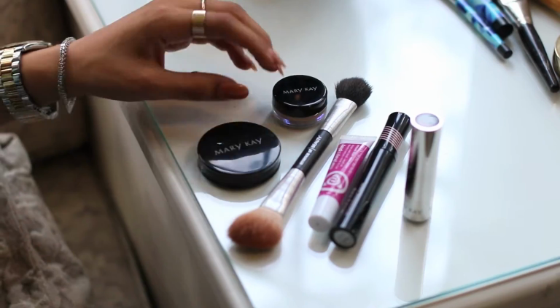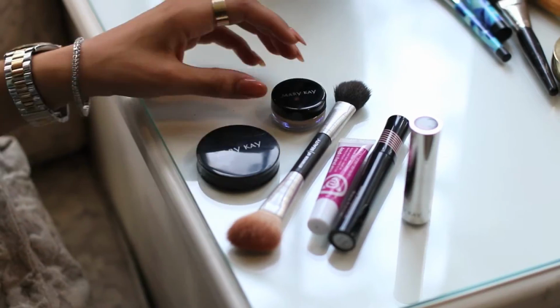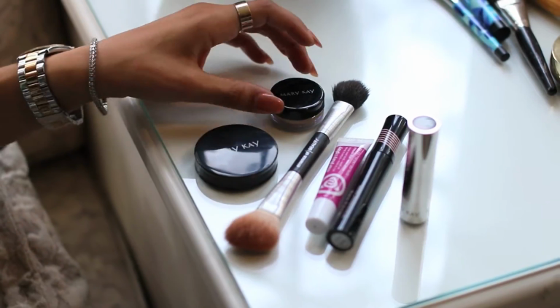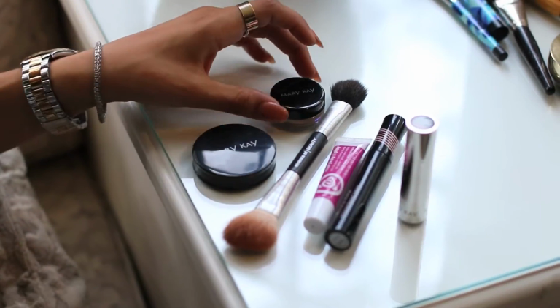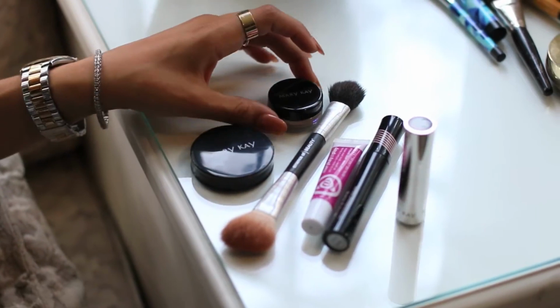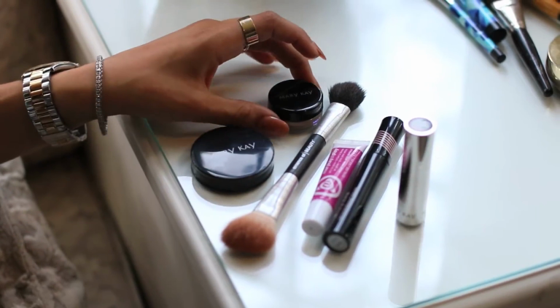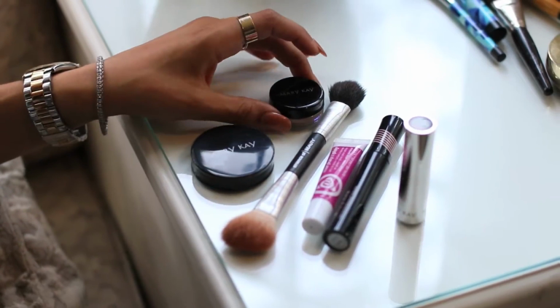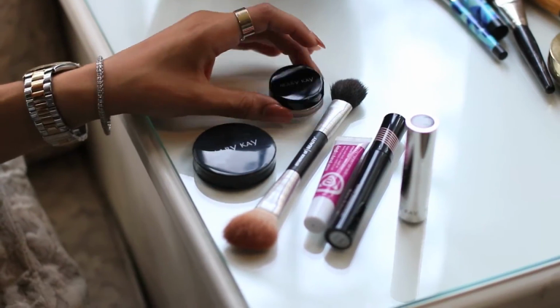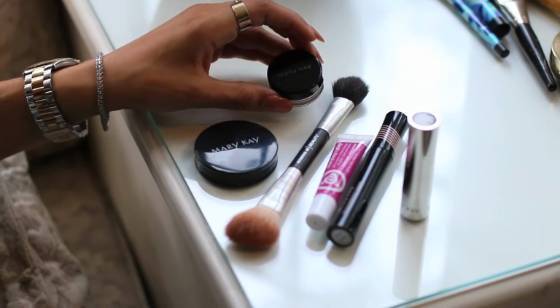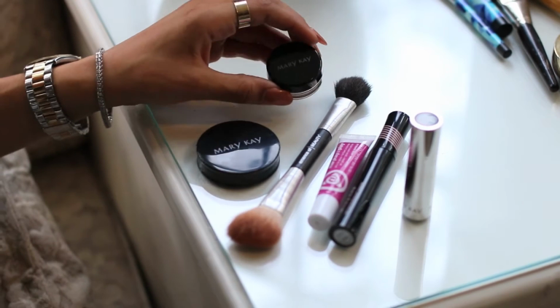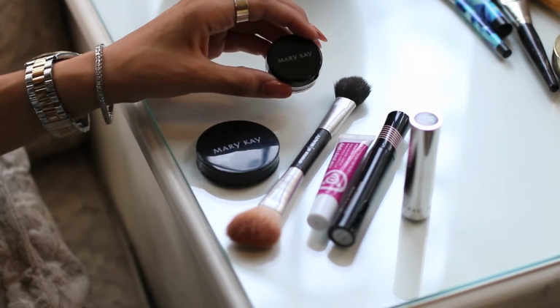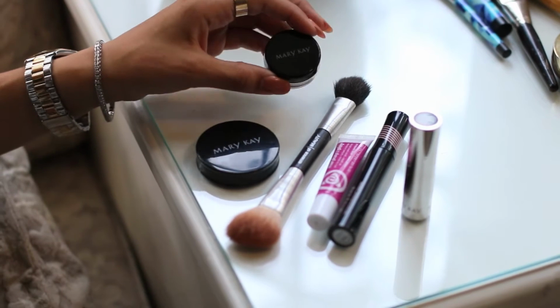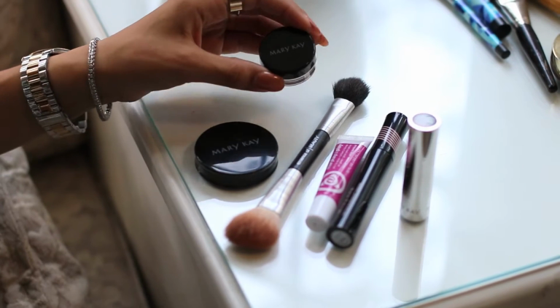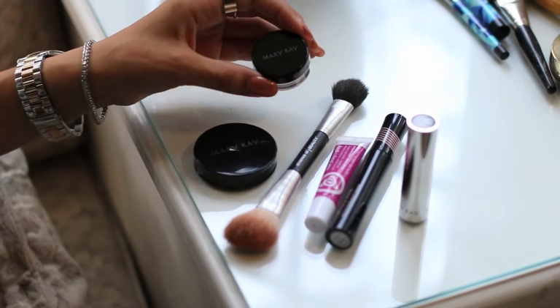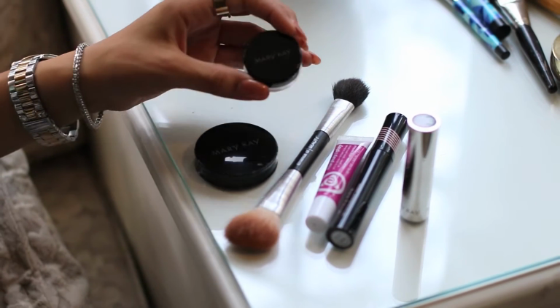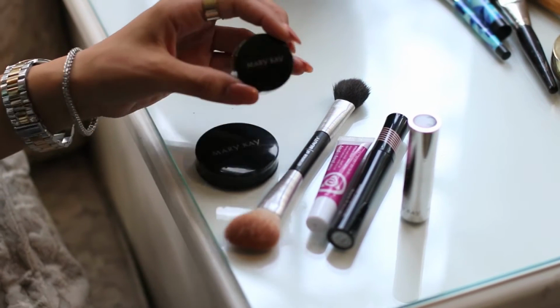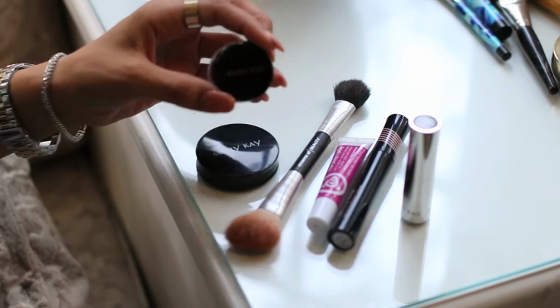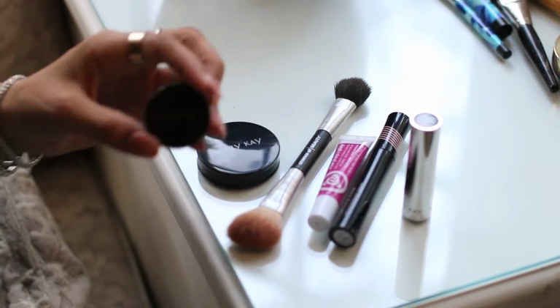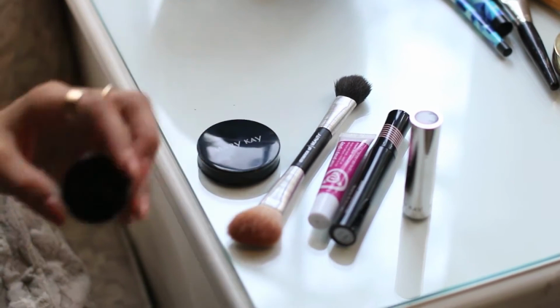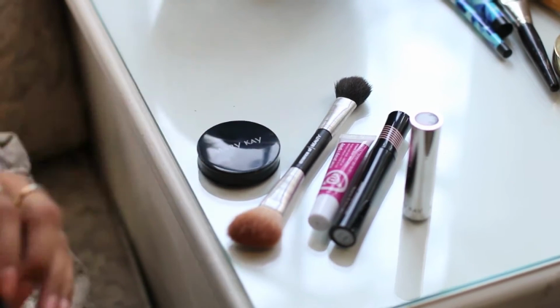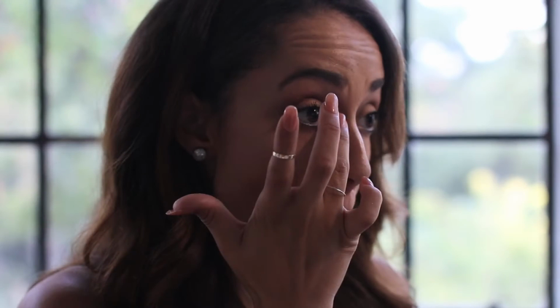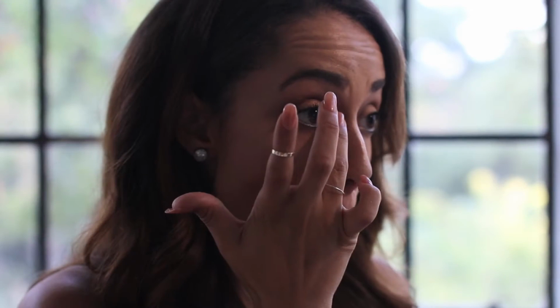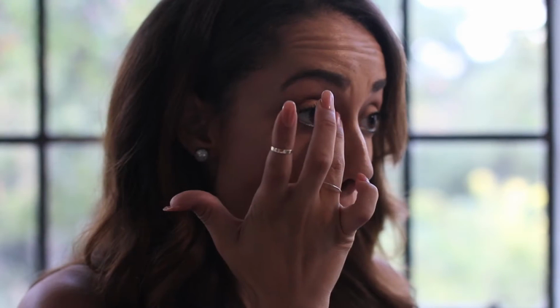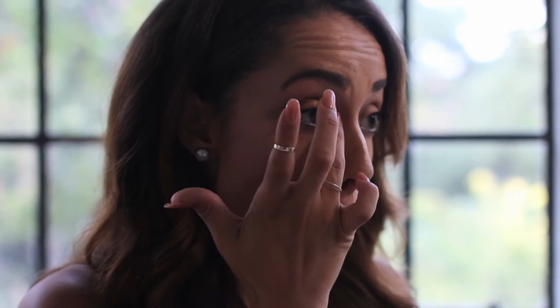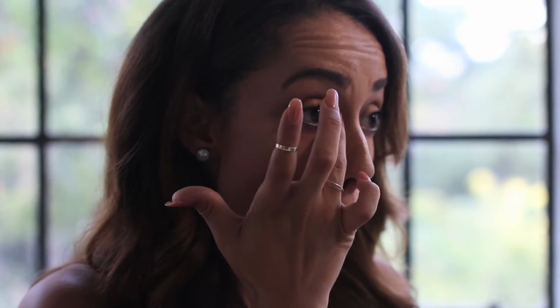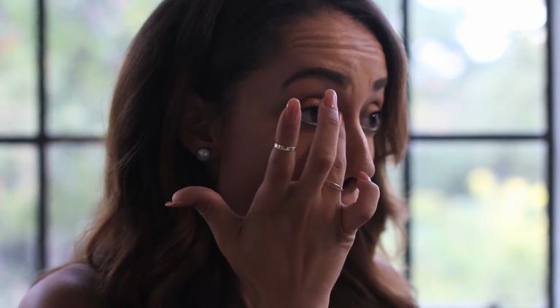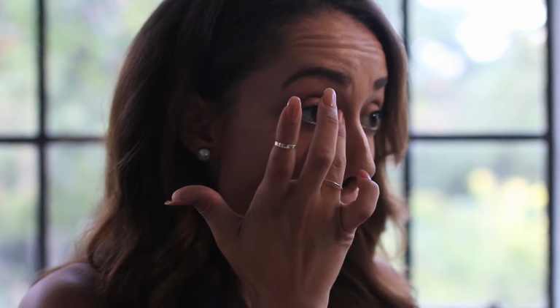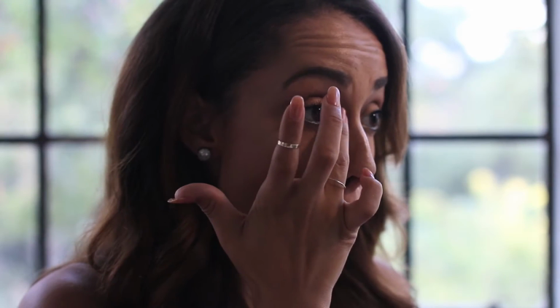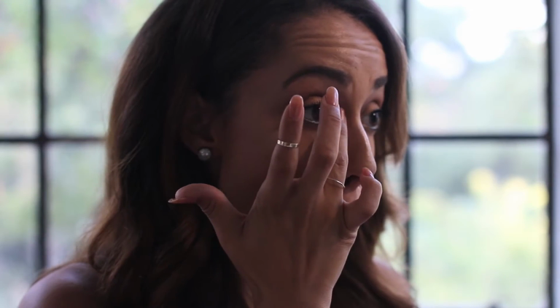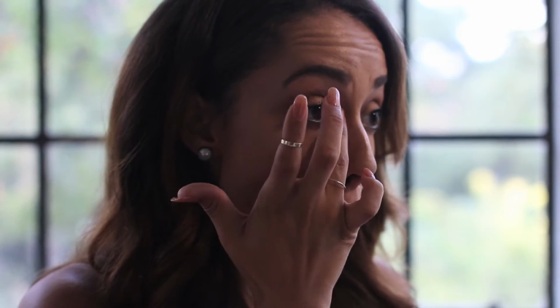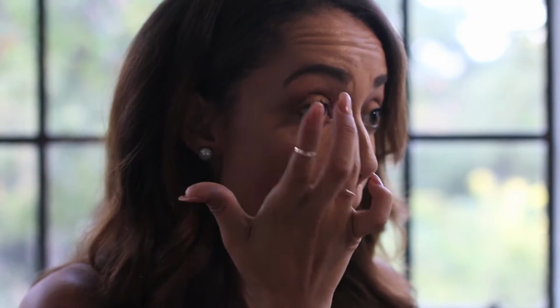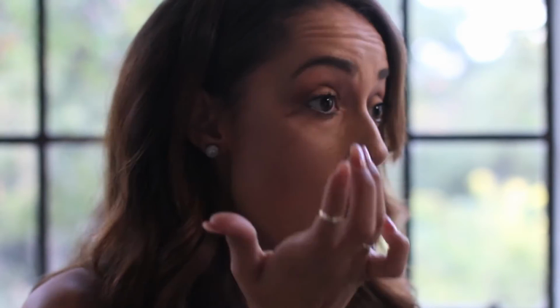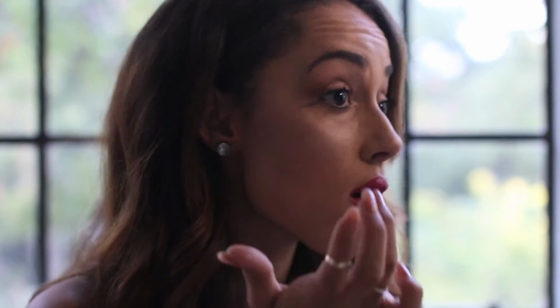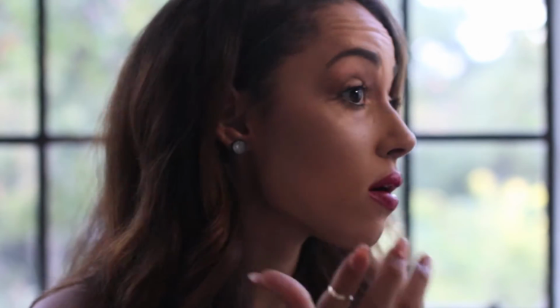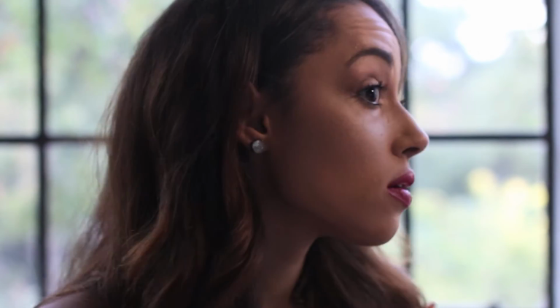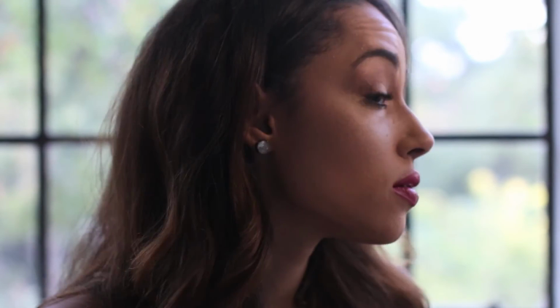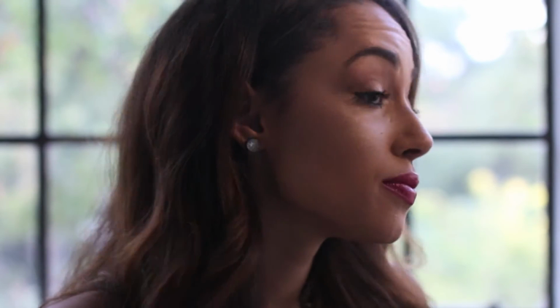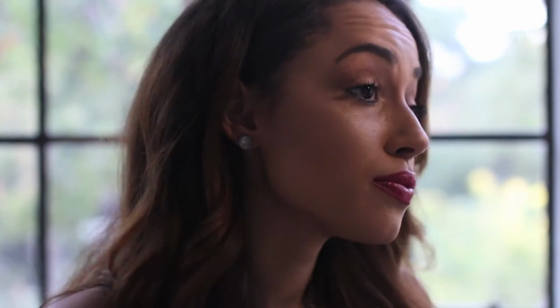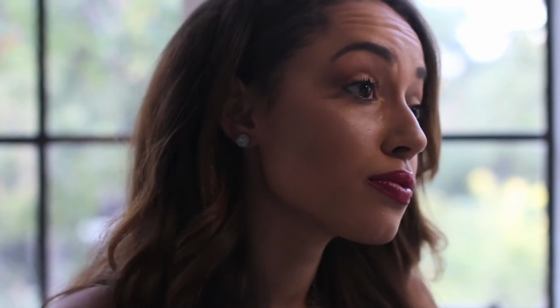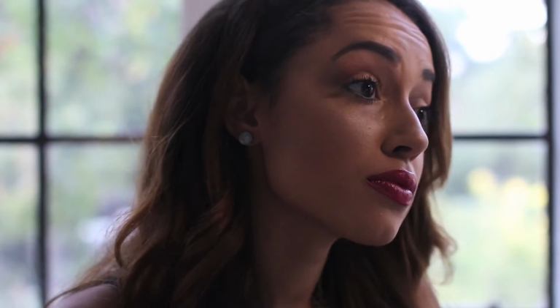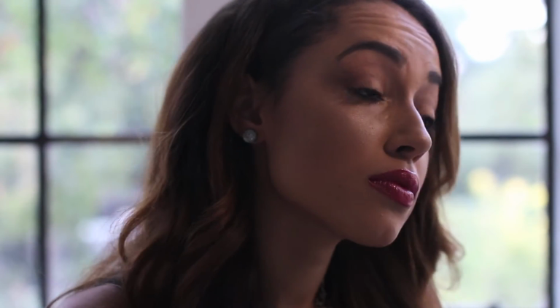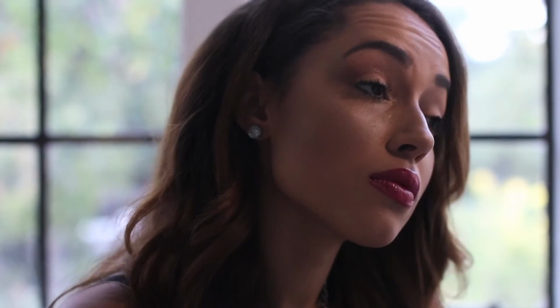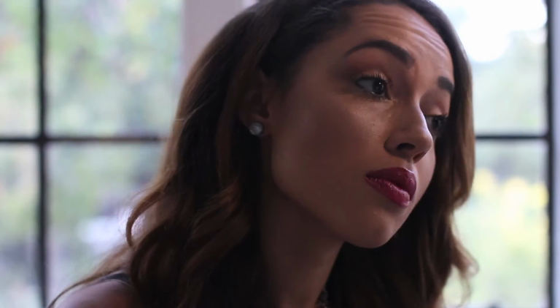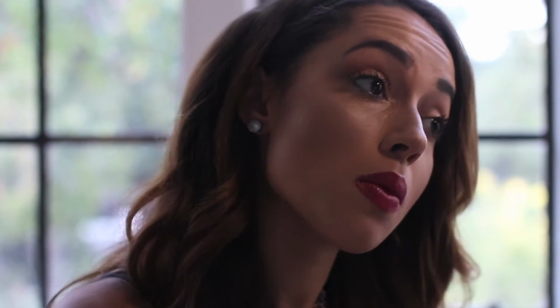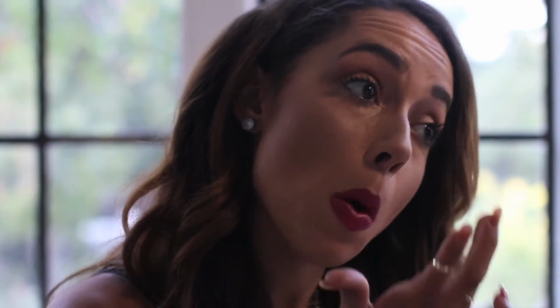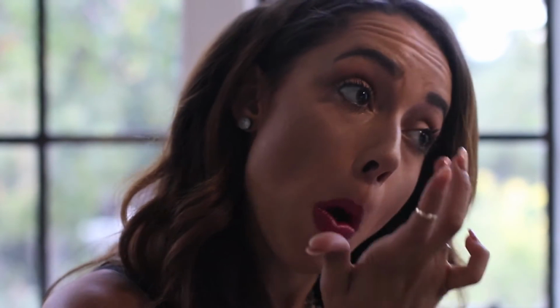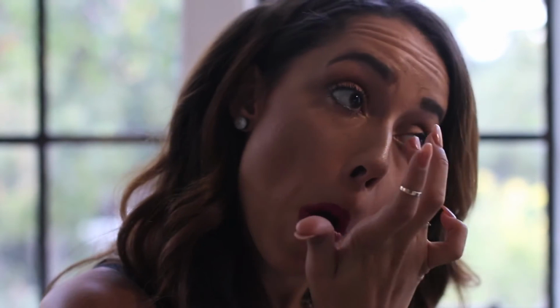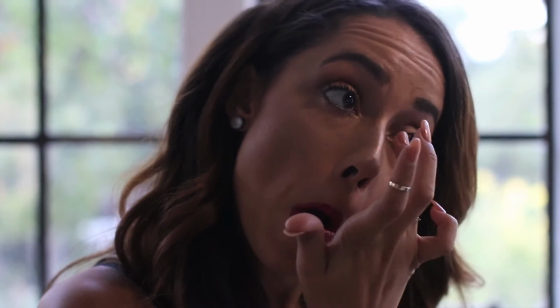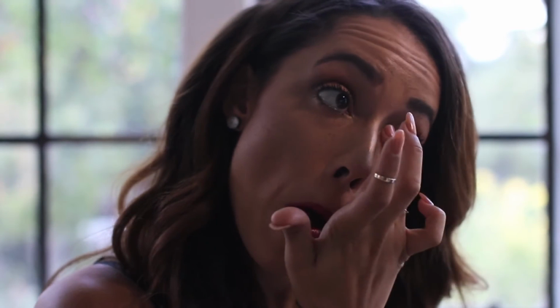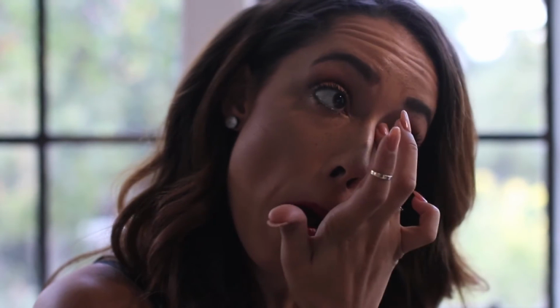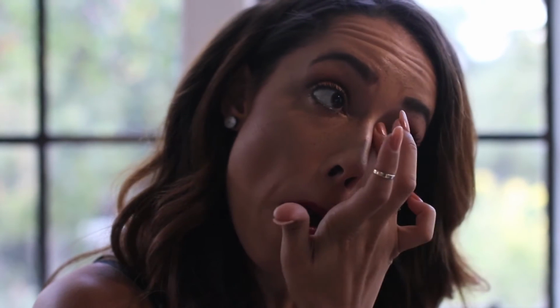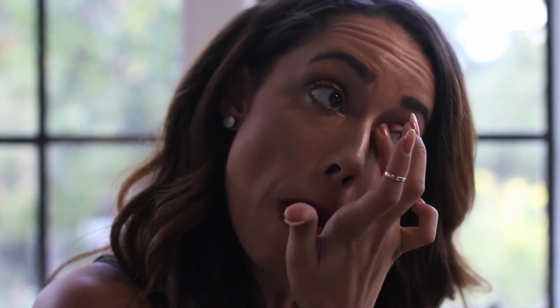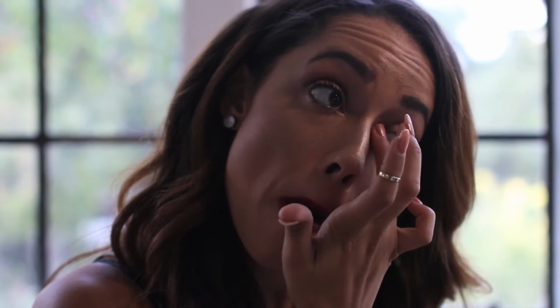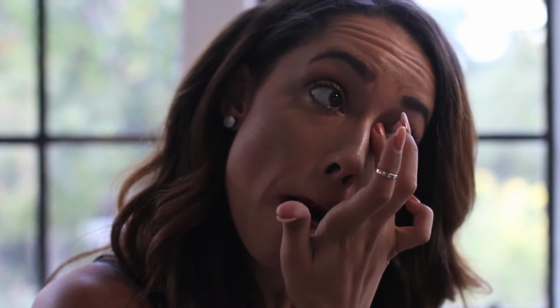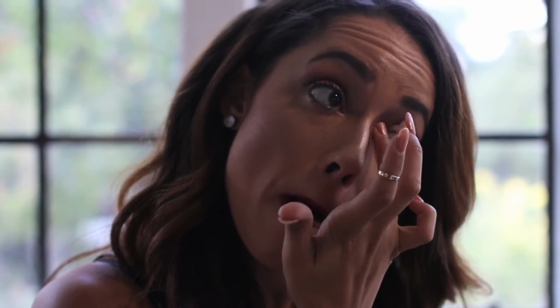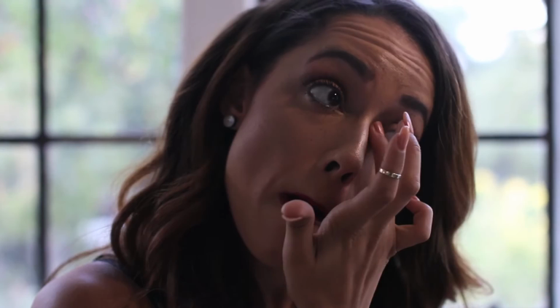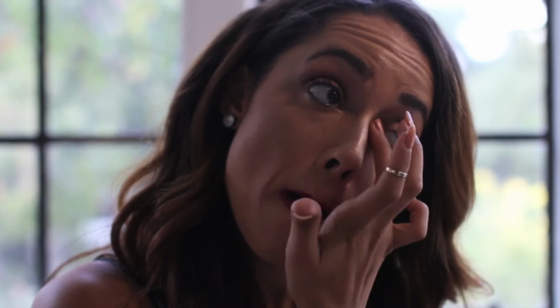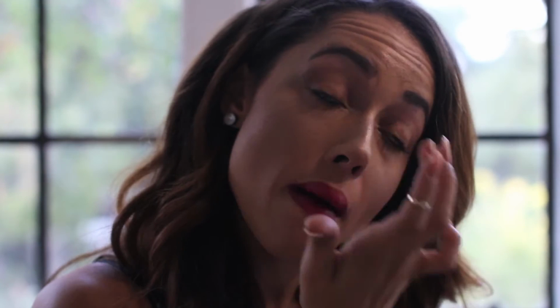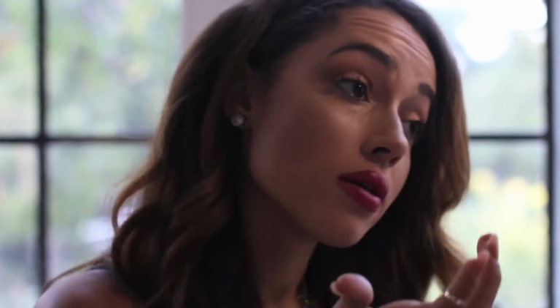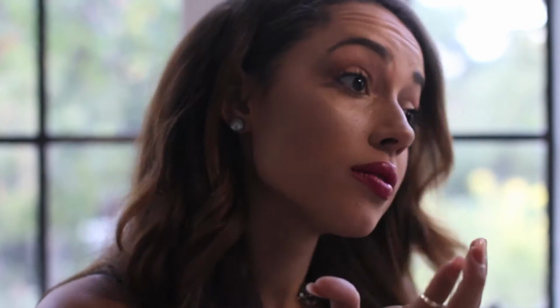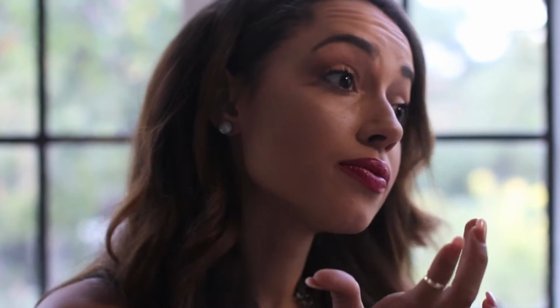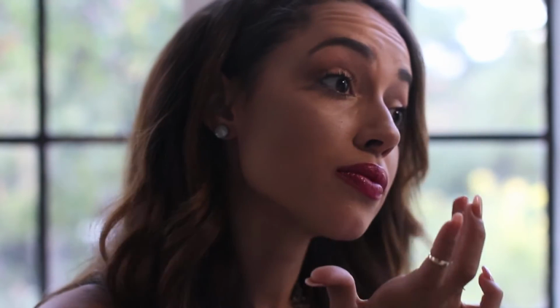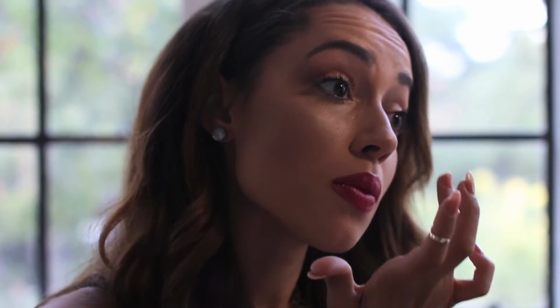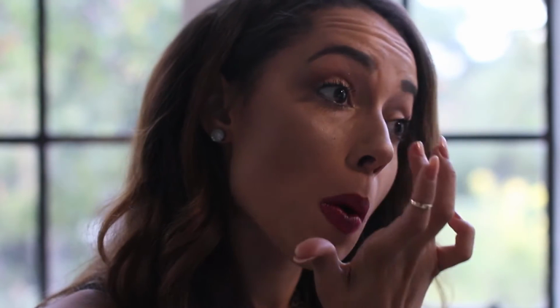This part's optional, but I added a touch of cream eye color in Beech Blonde to my tear ducts to put a little sparkle in my eye.